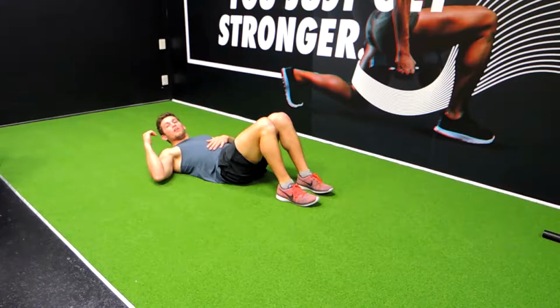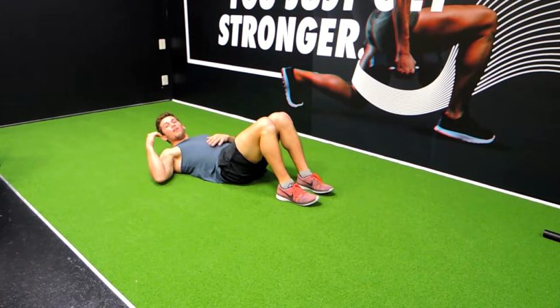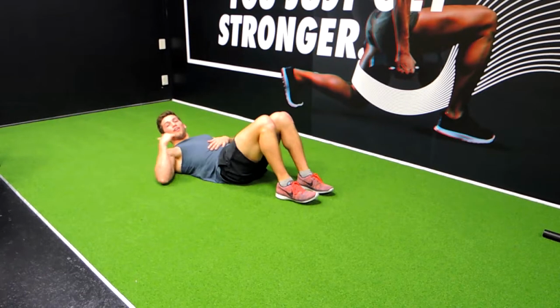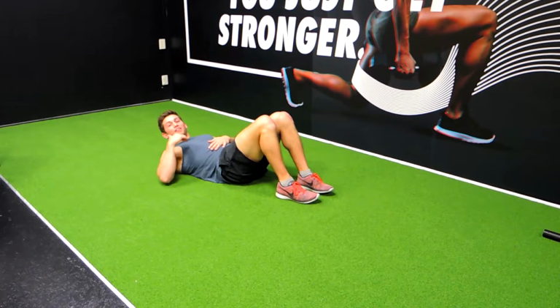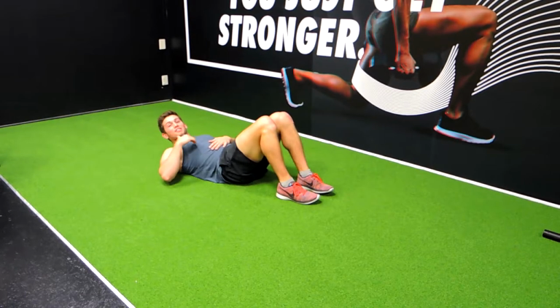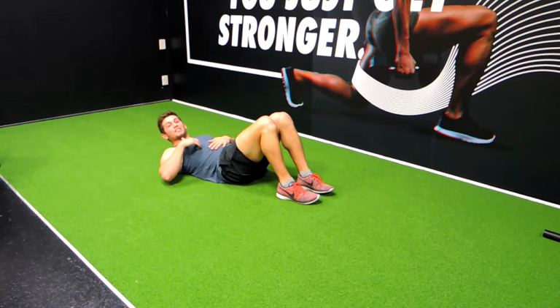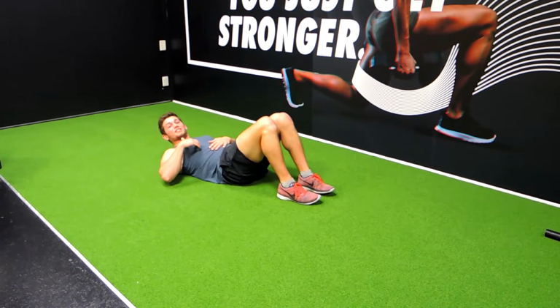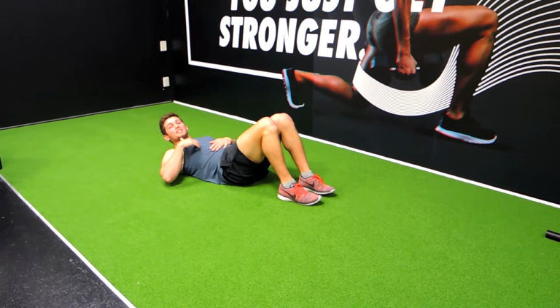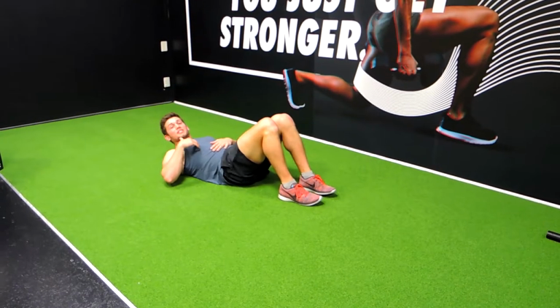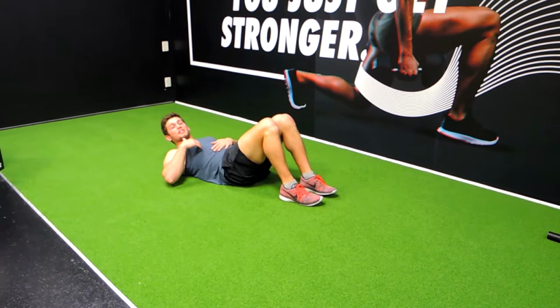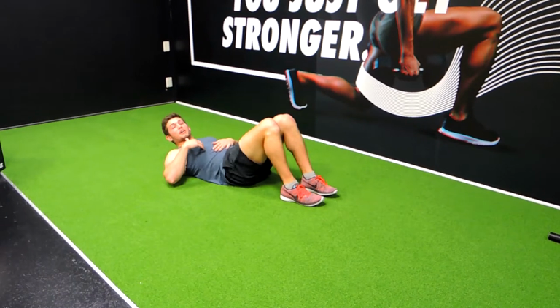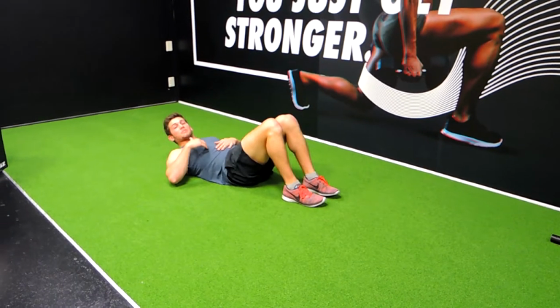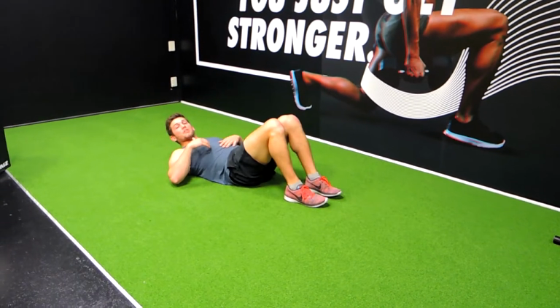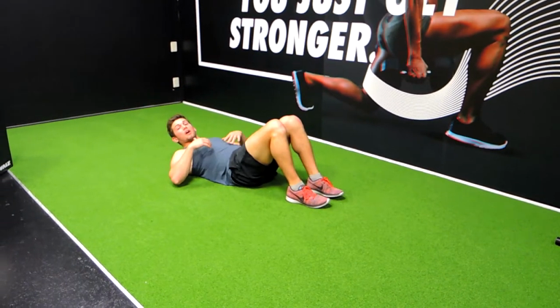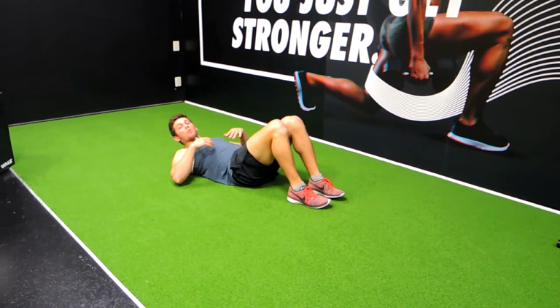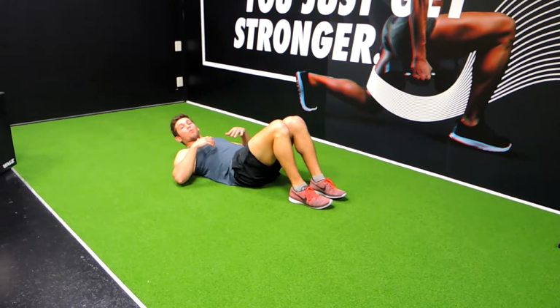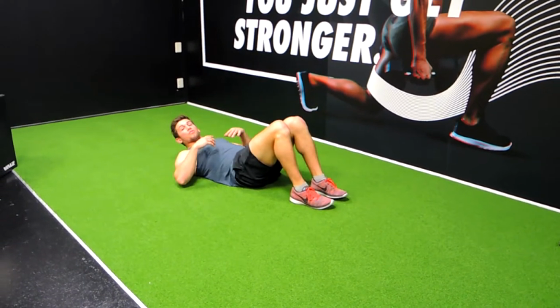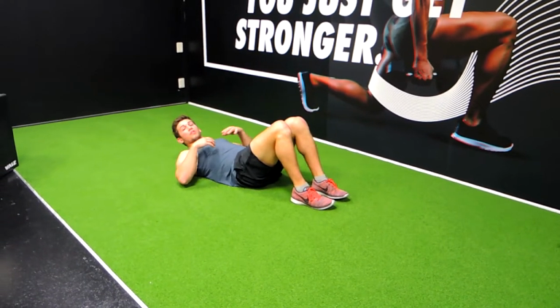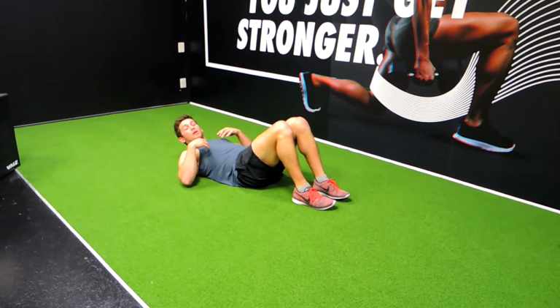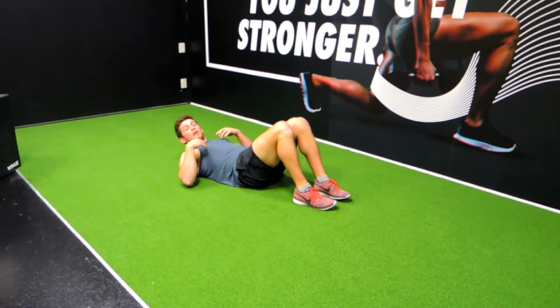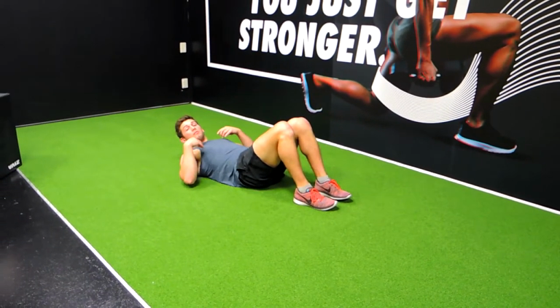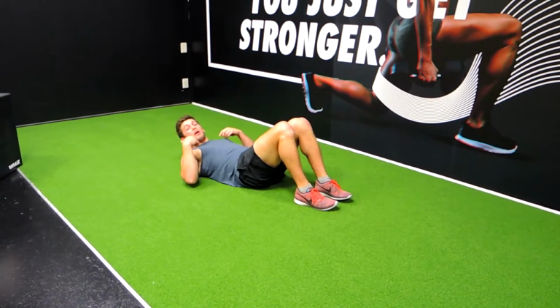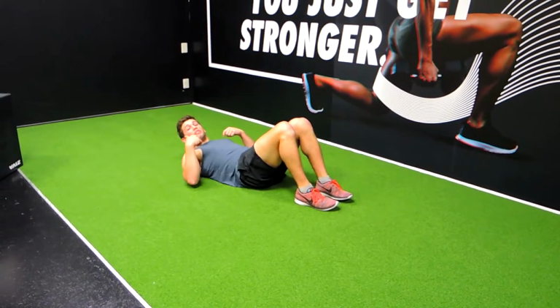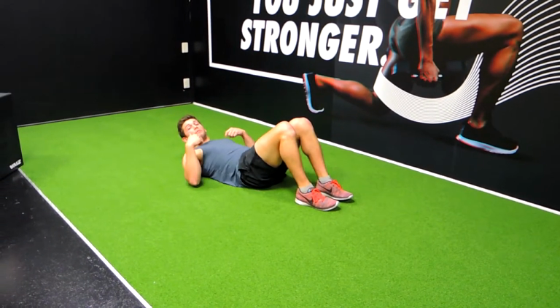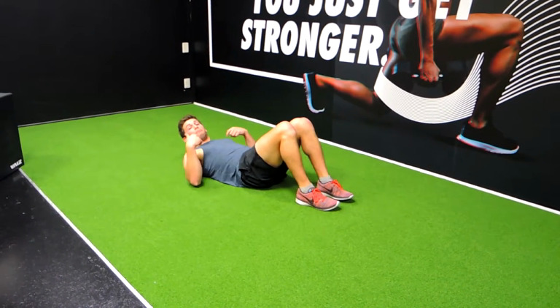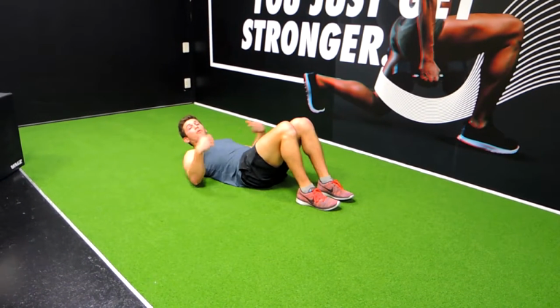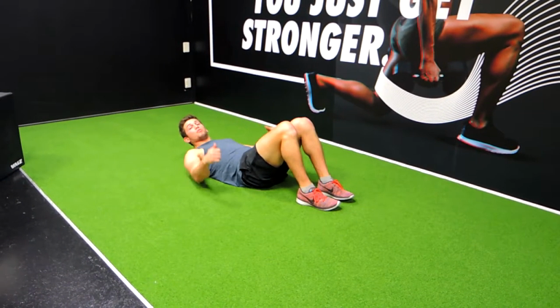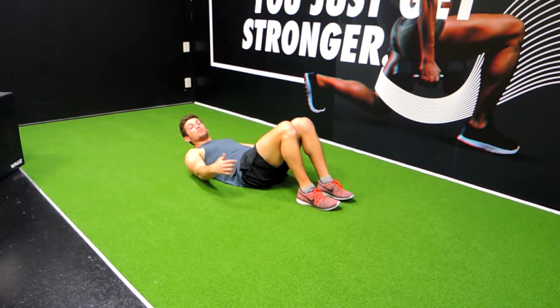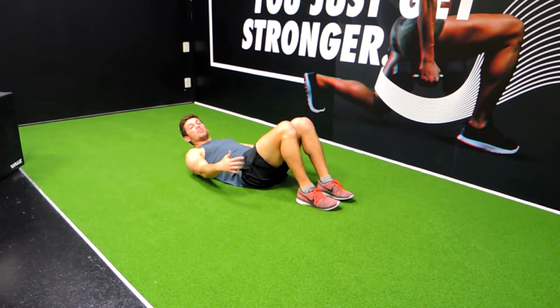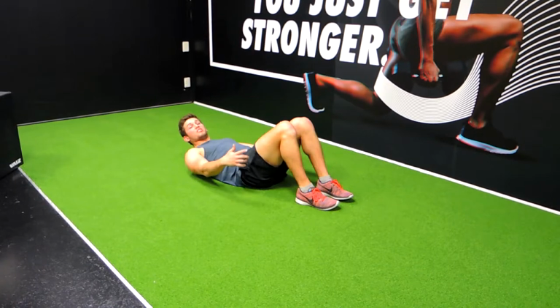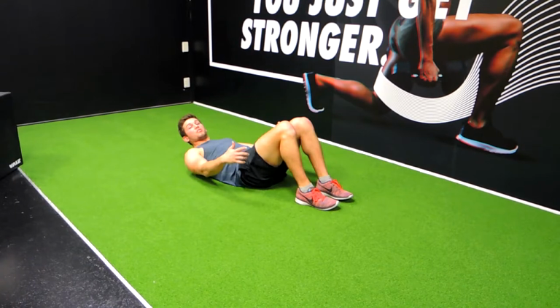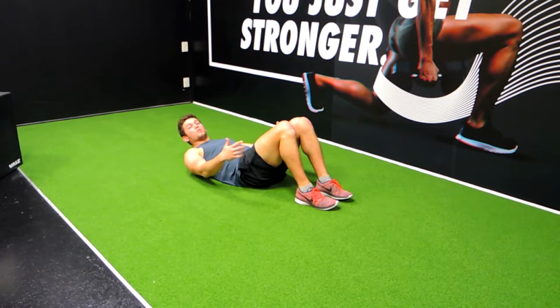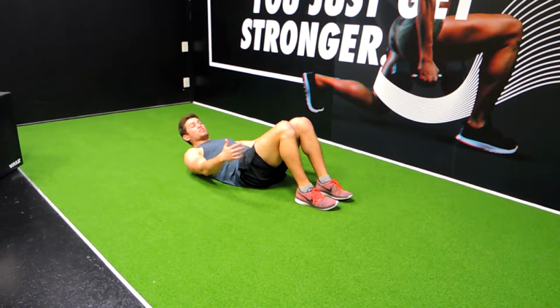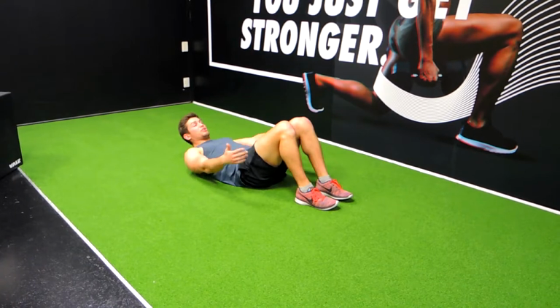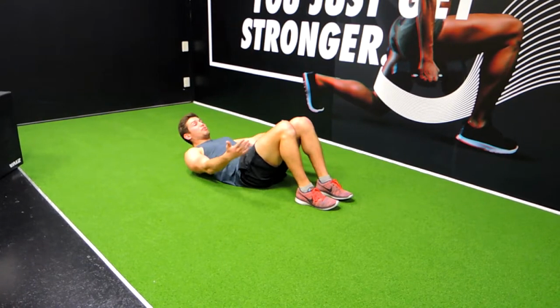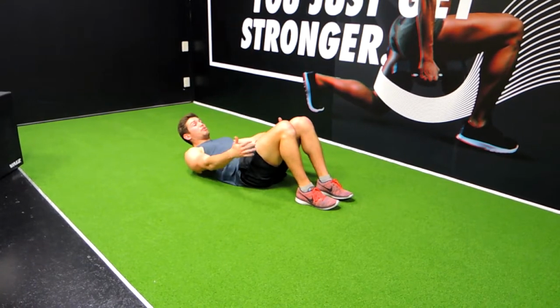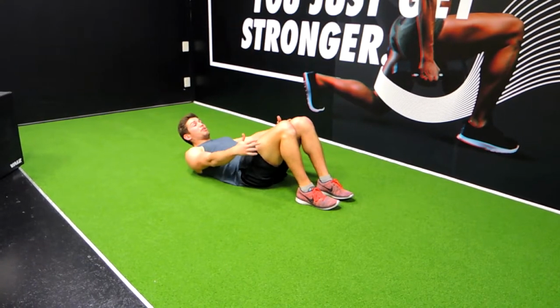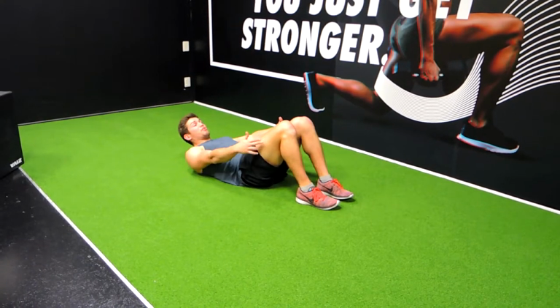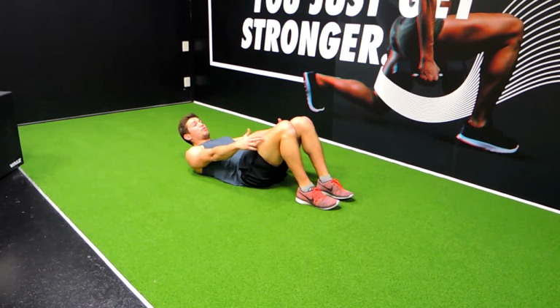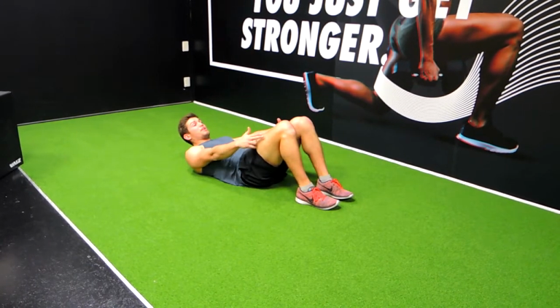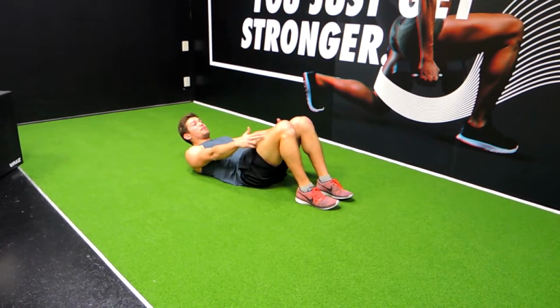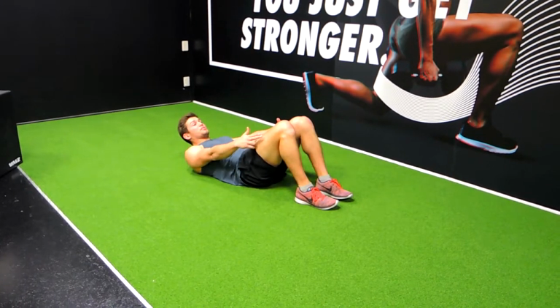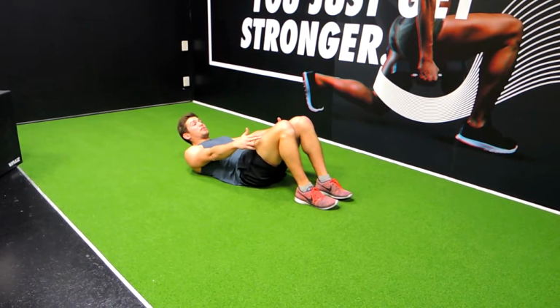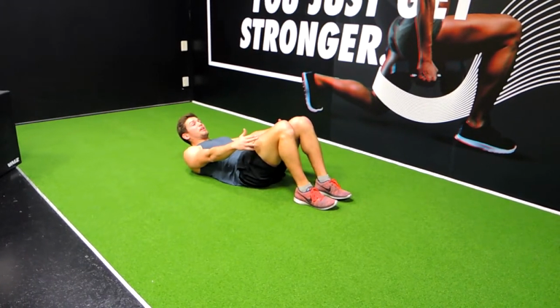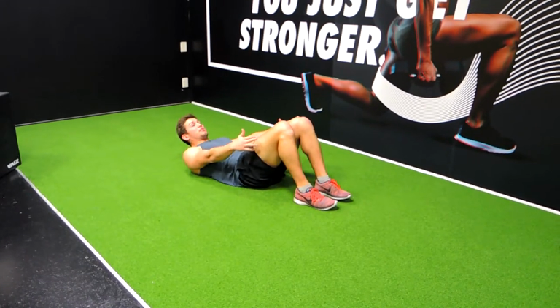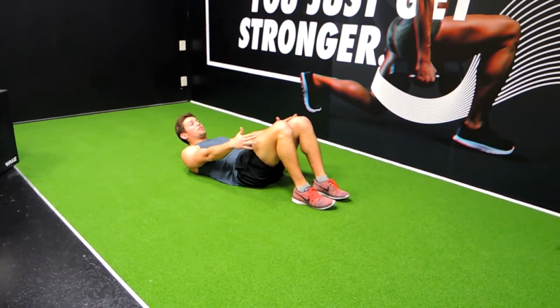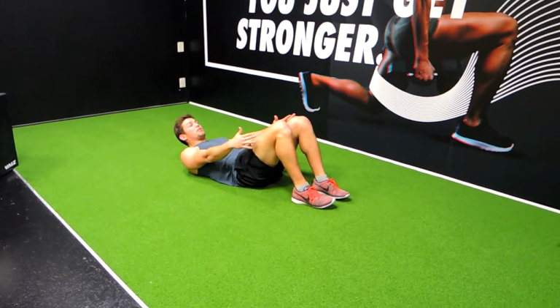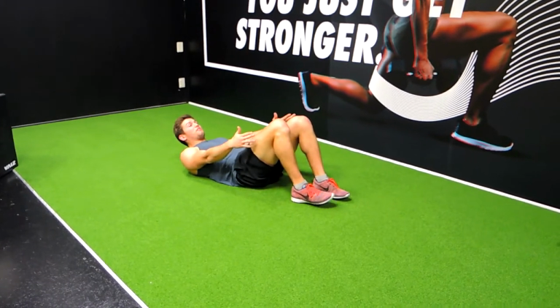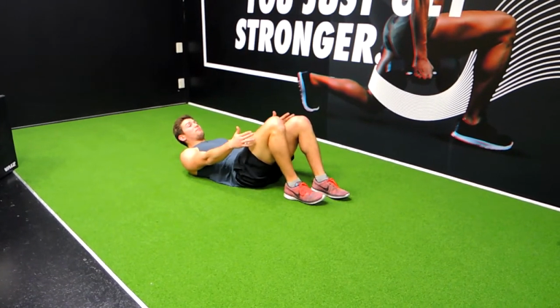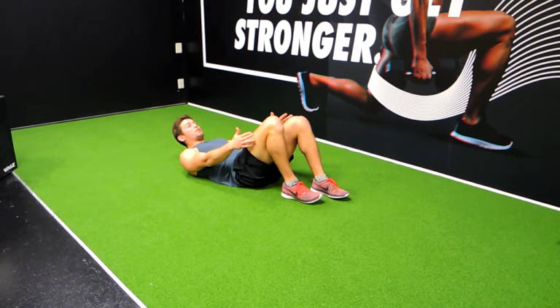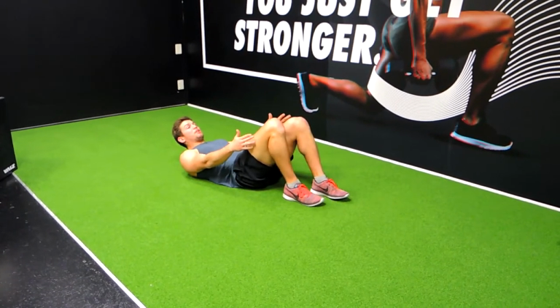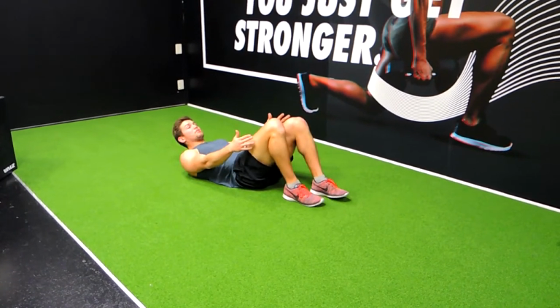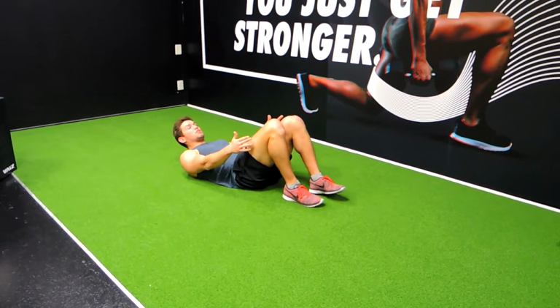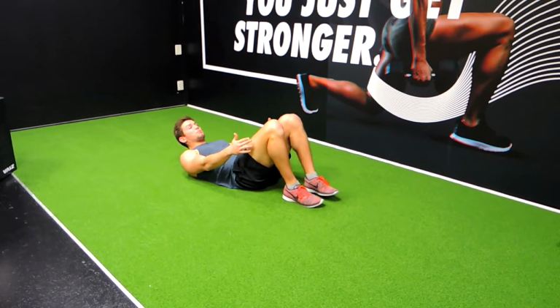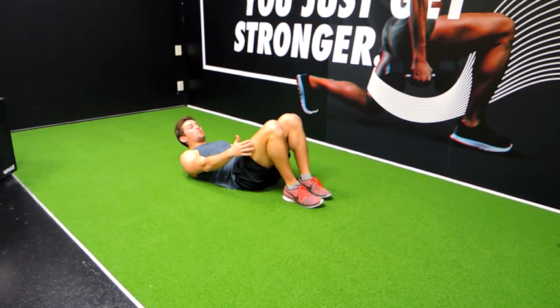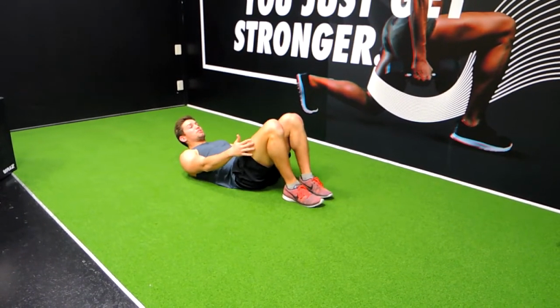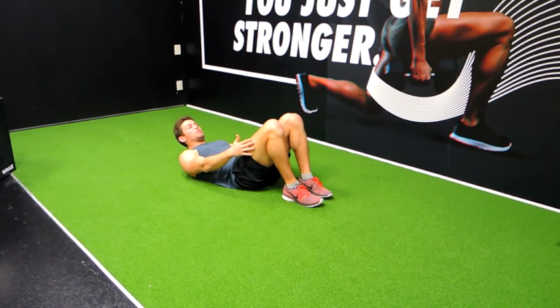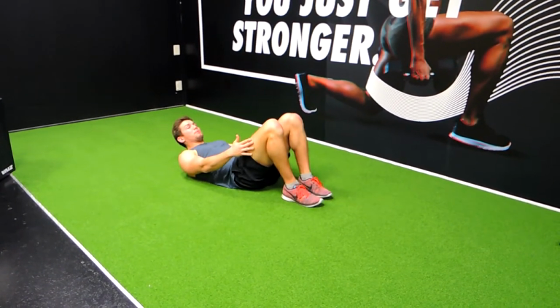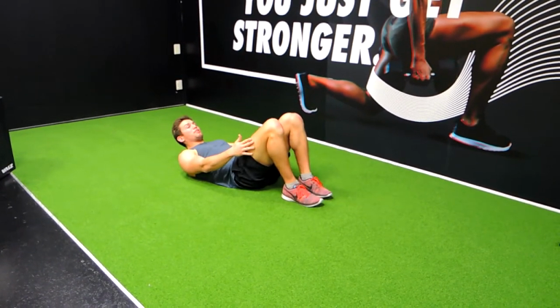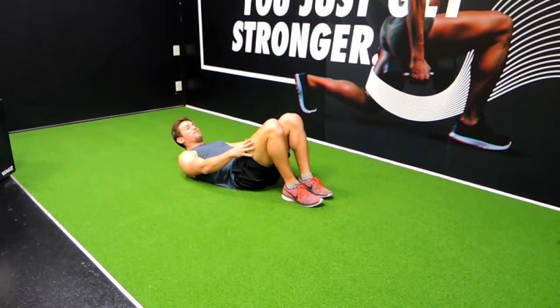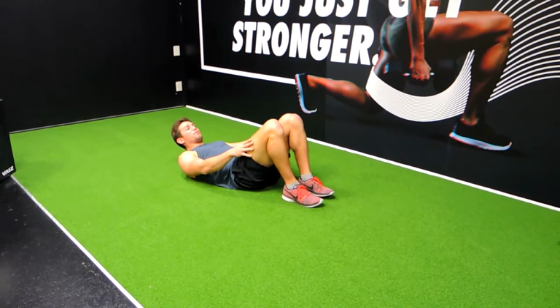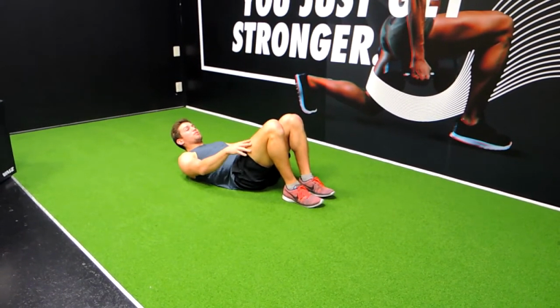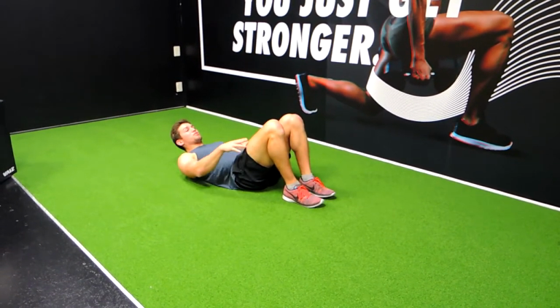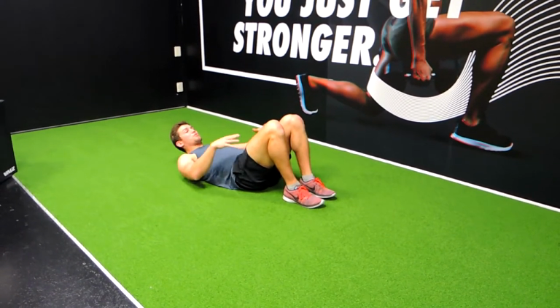All right guys, these are the sit-ups. I want at the most 90 degrees in your knees. You can even bring your heels a little bit closer to your body if you want to.